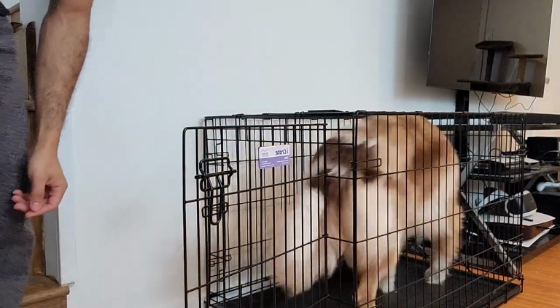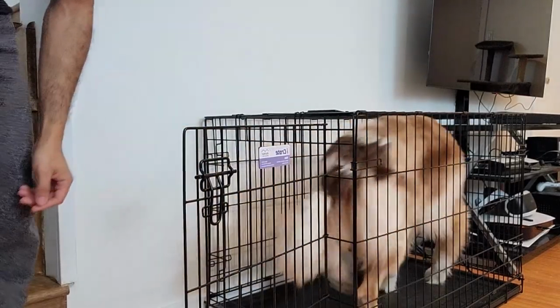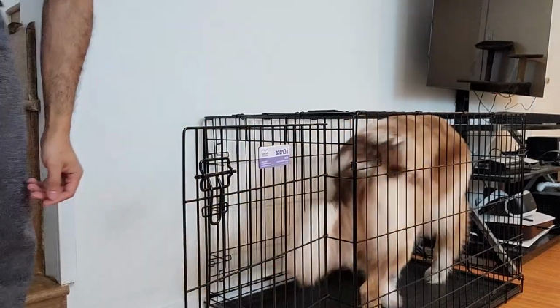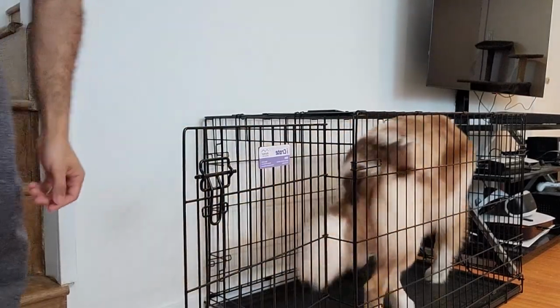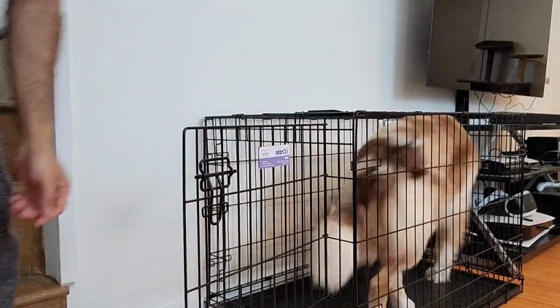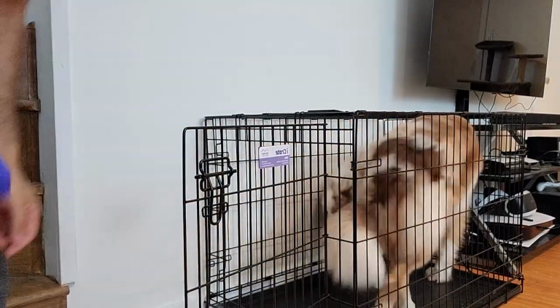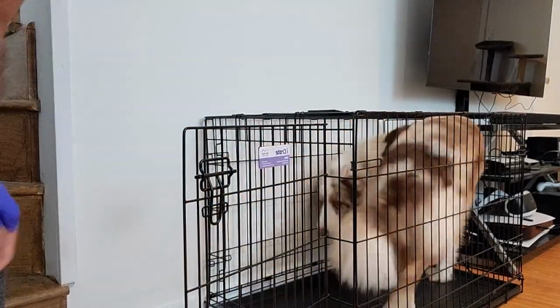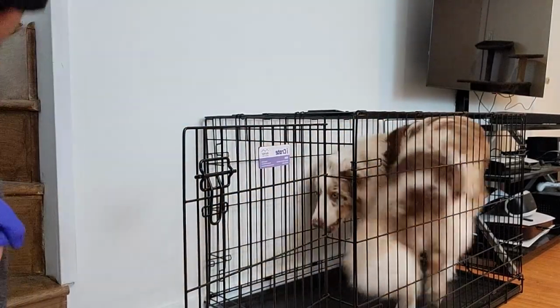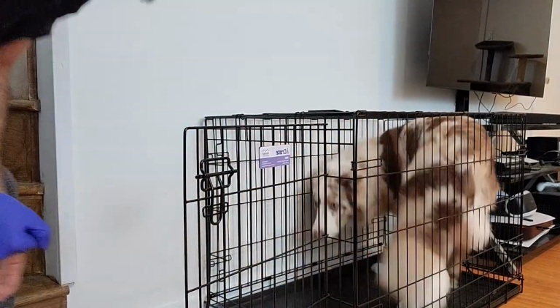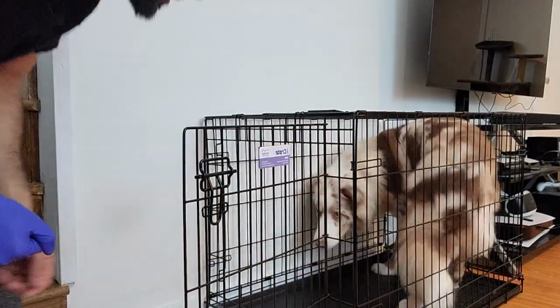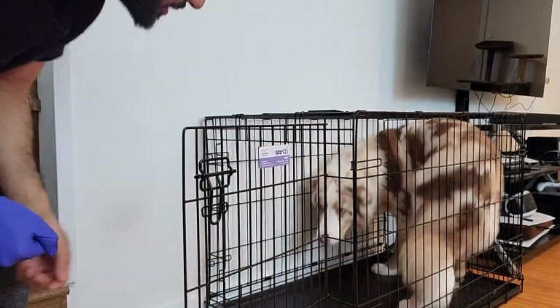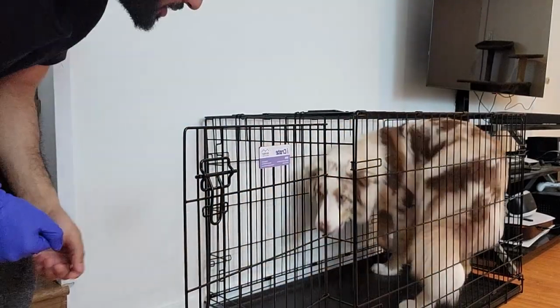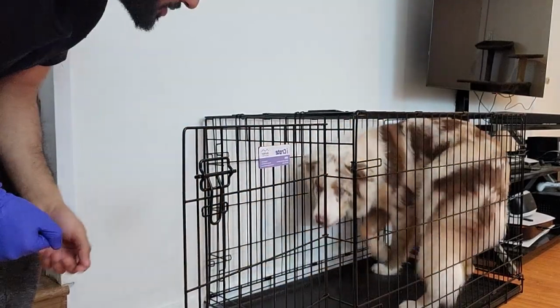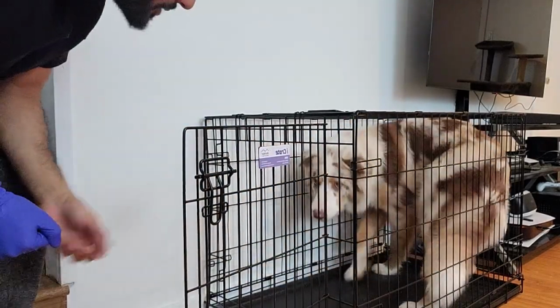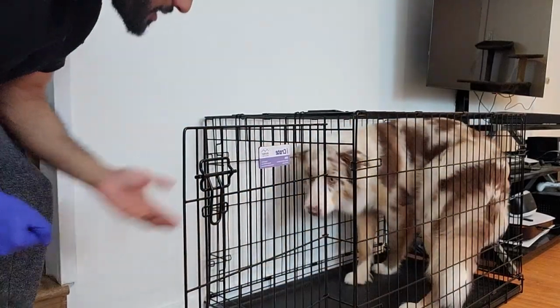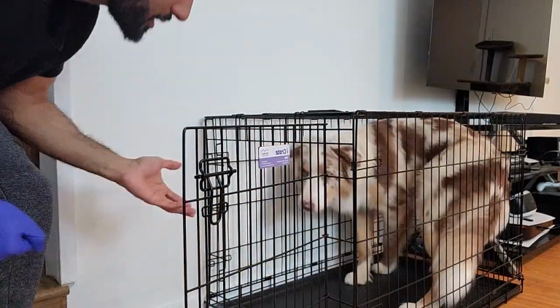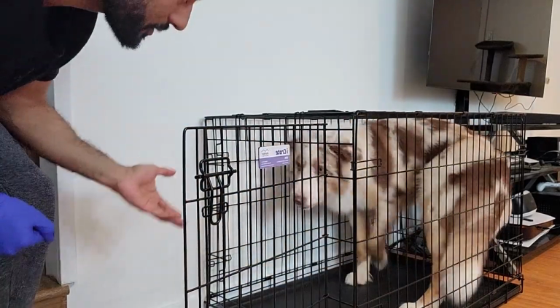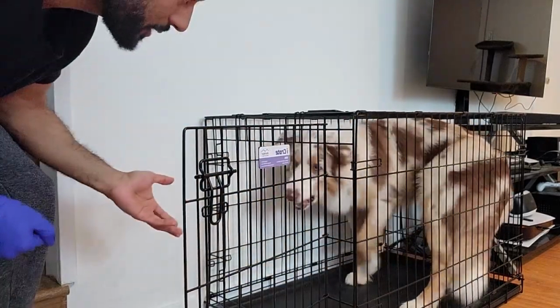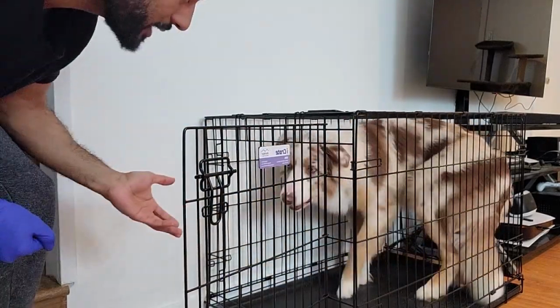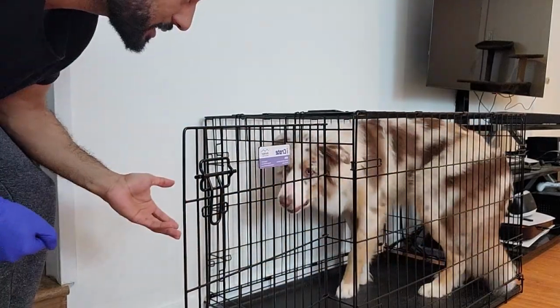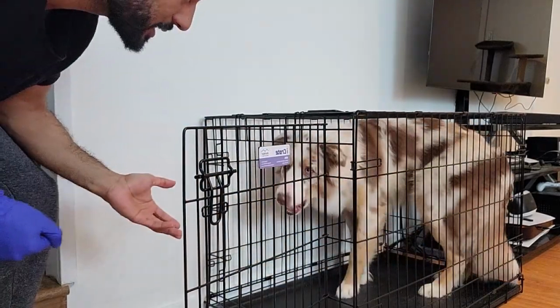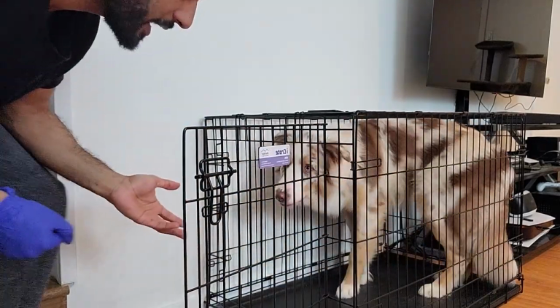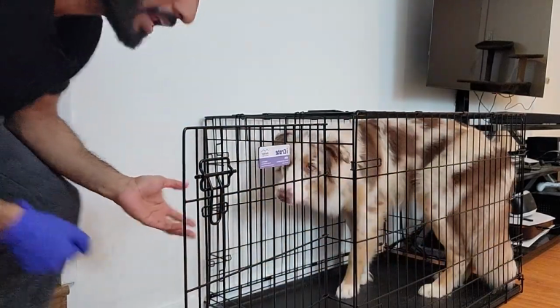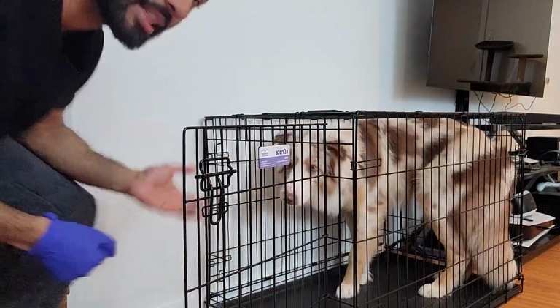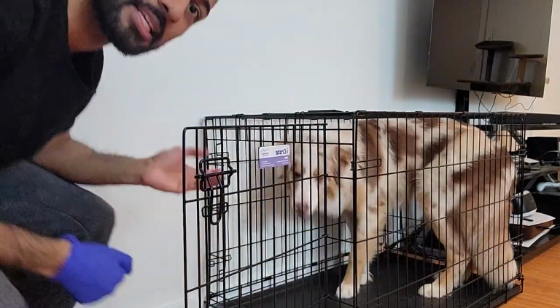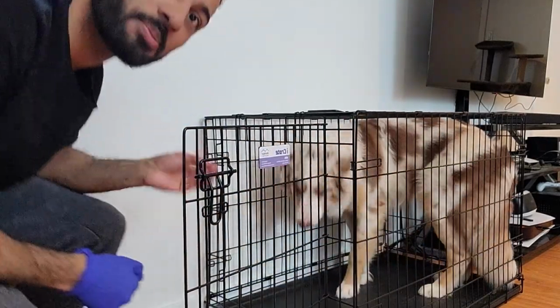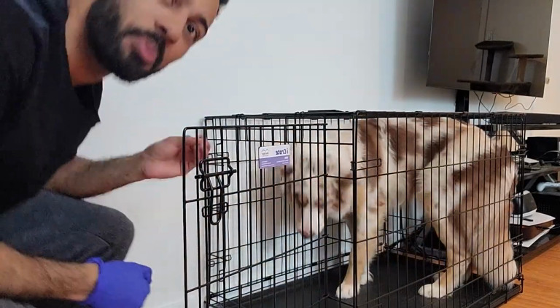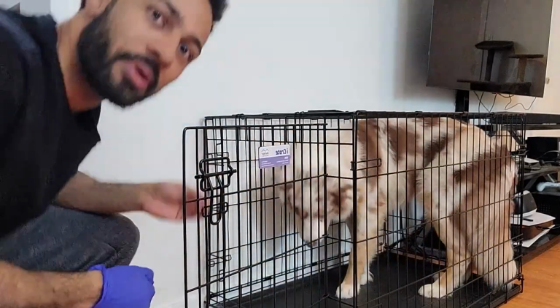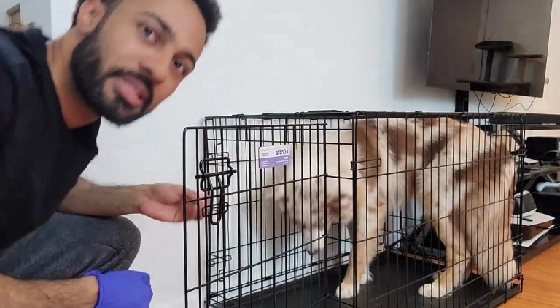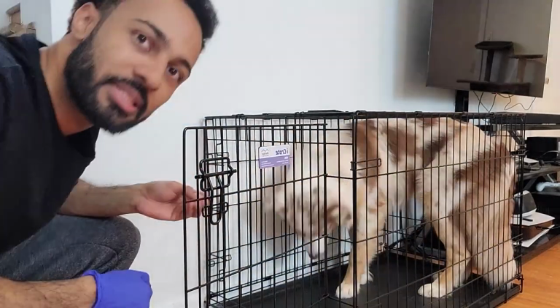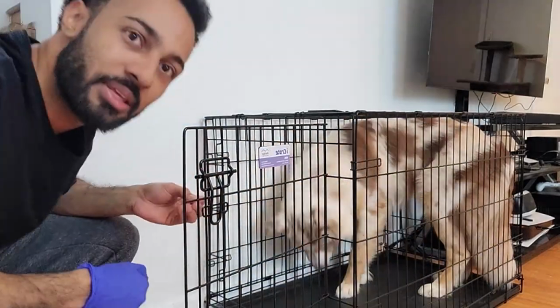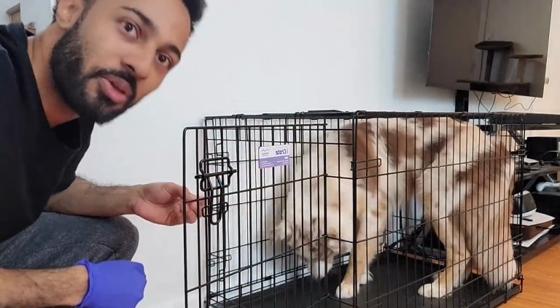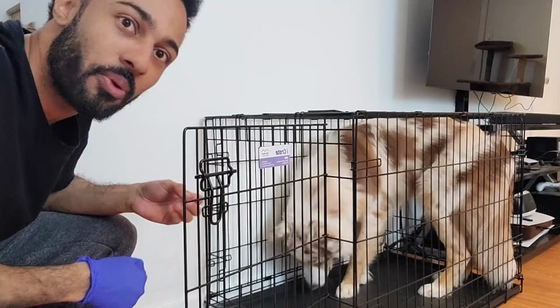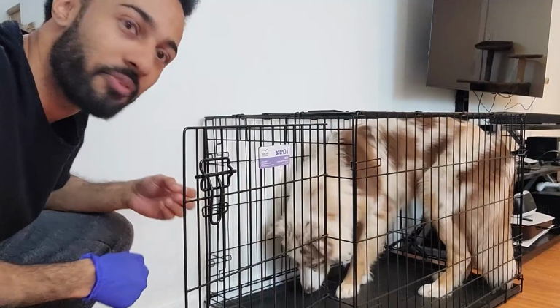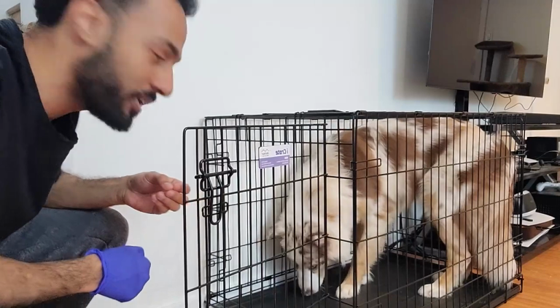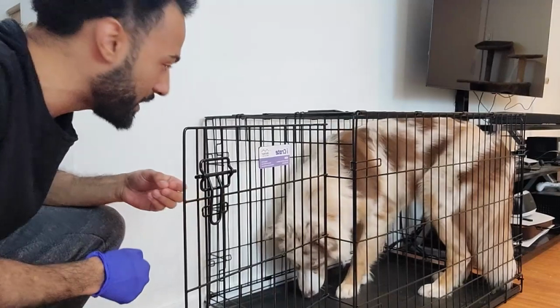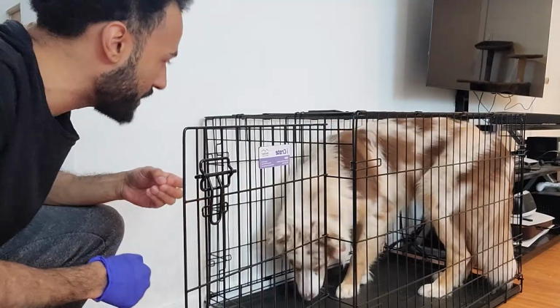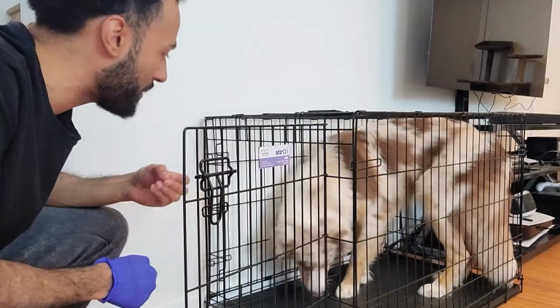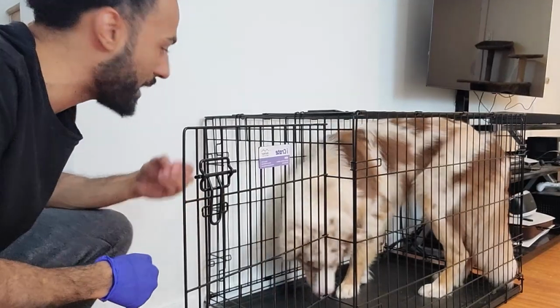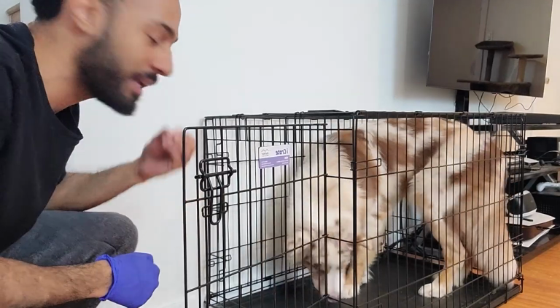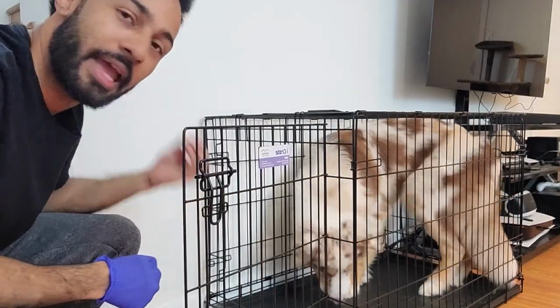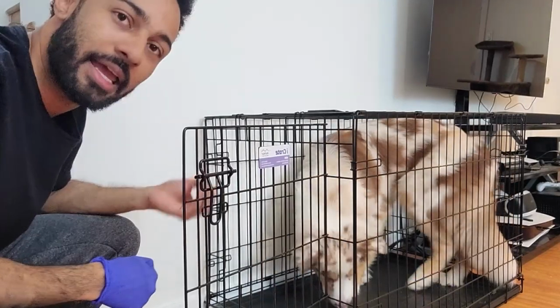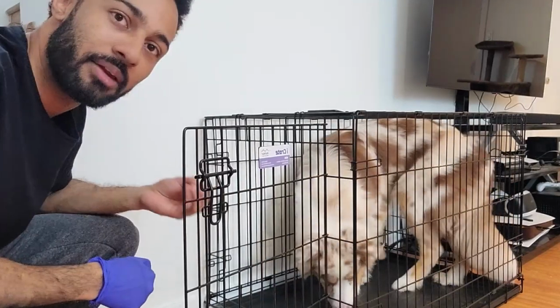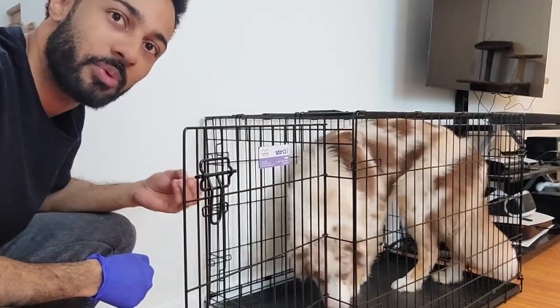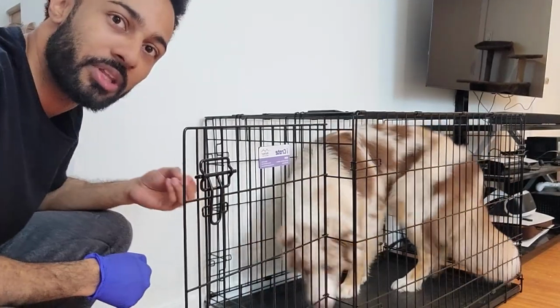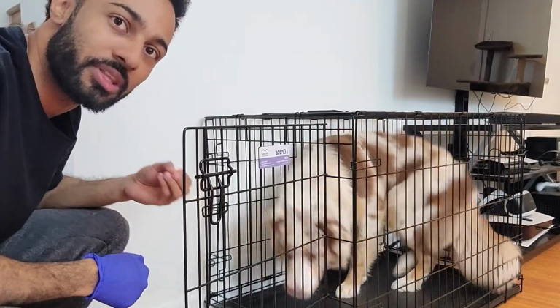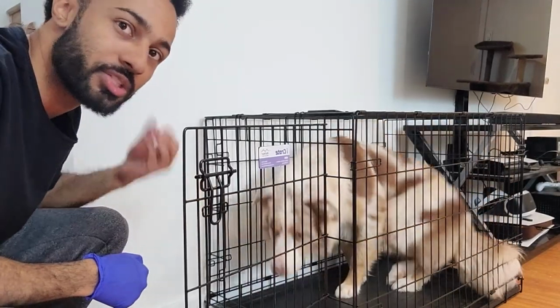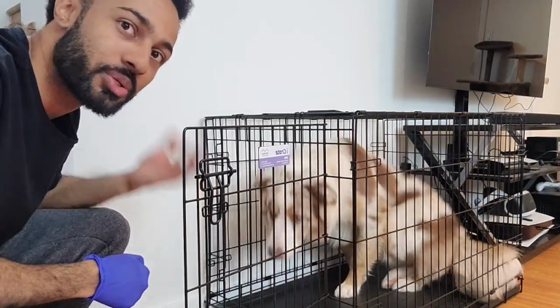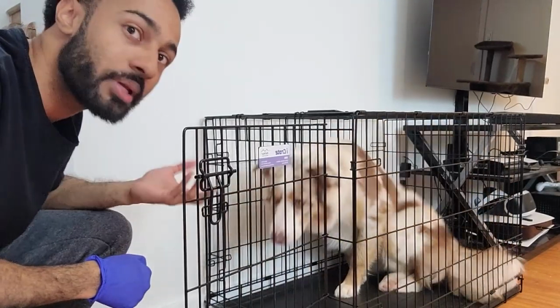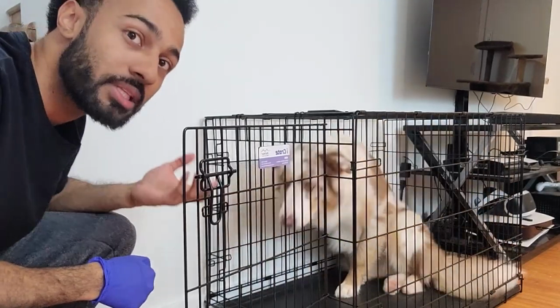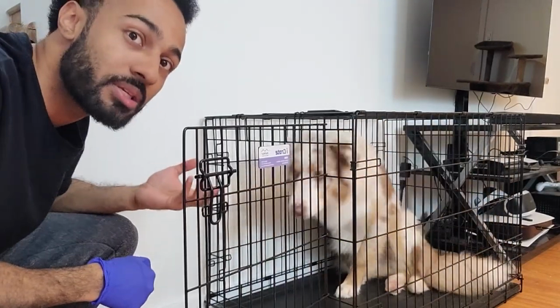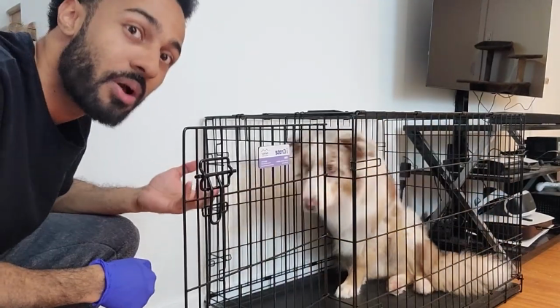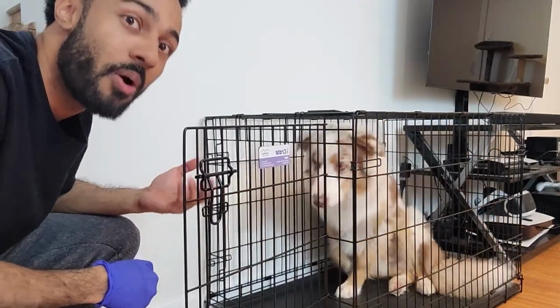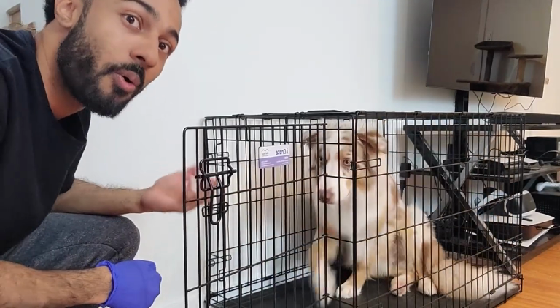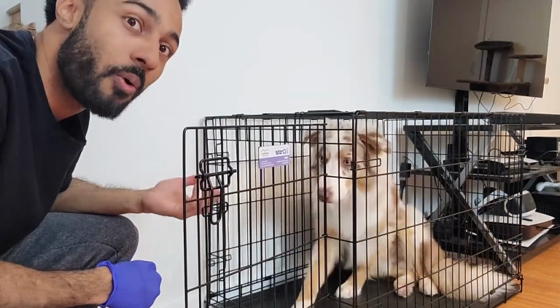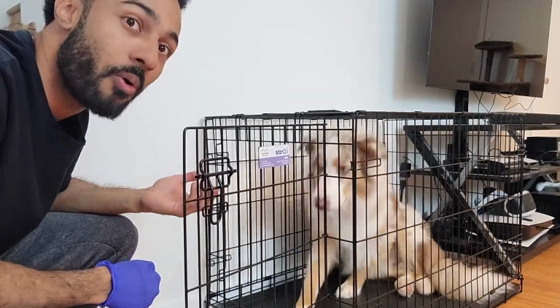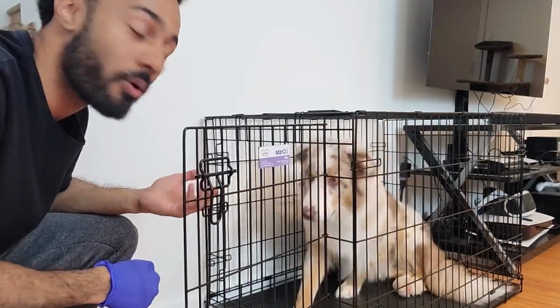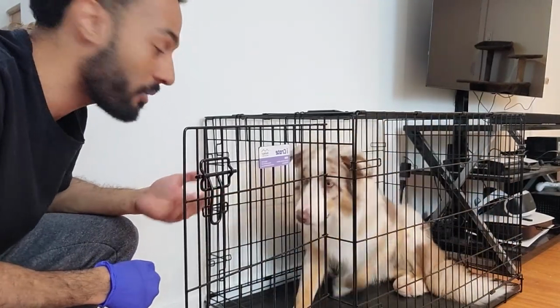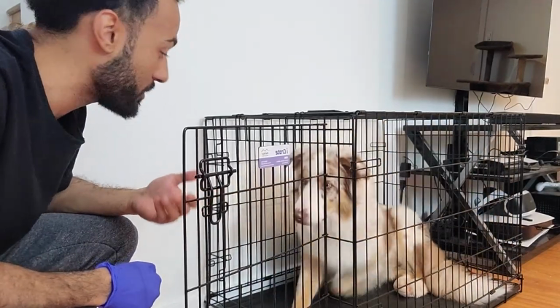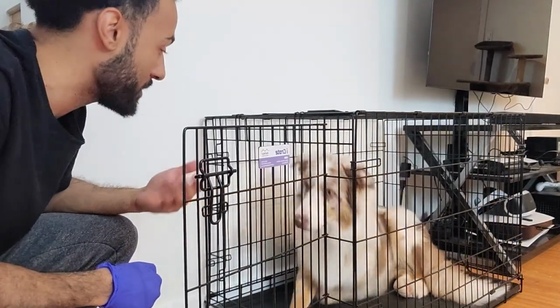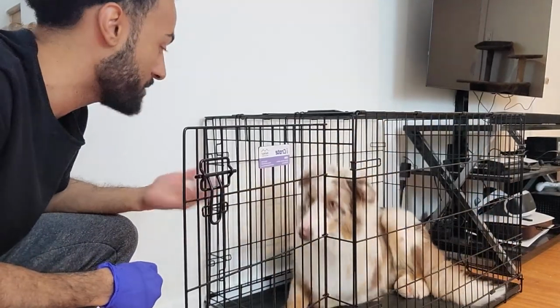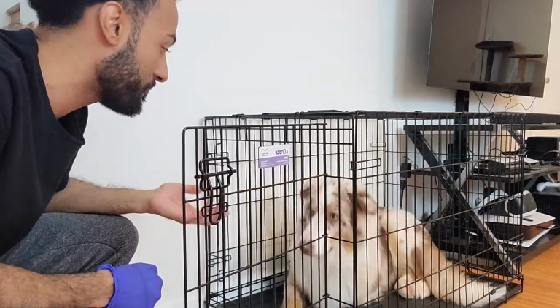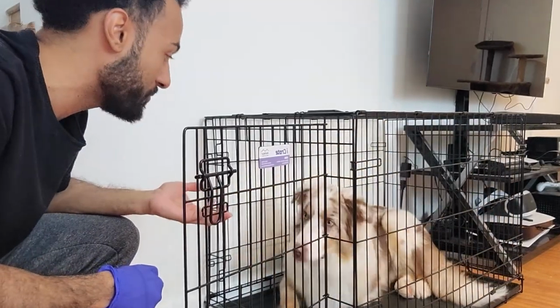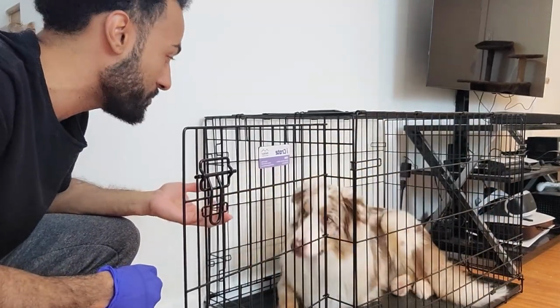Bam — so he's in the crate. And at this point, you would feed him again with a treat or his food.